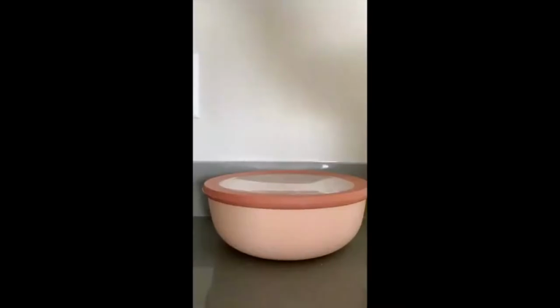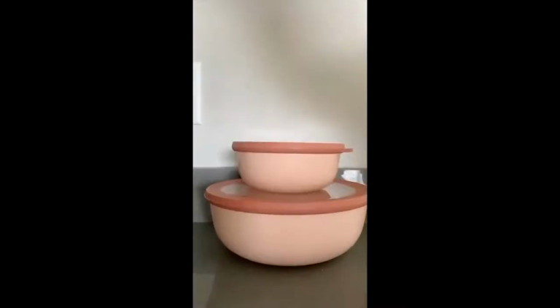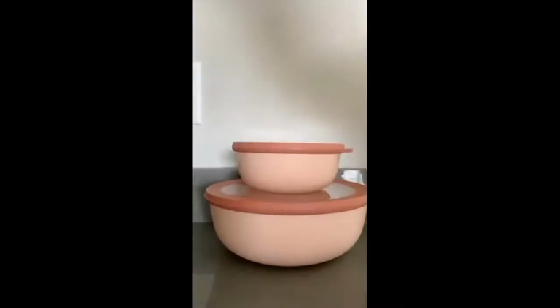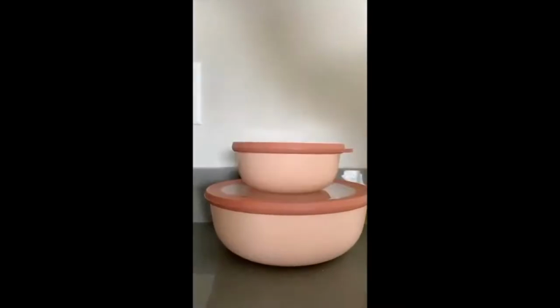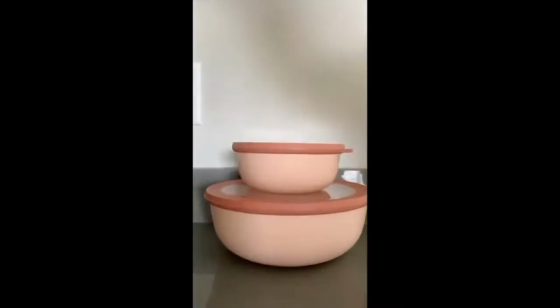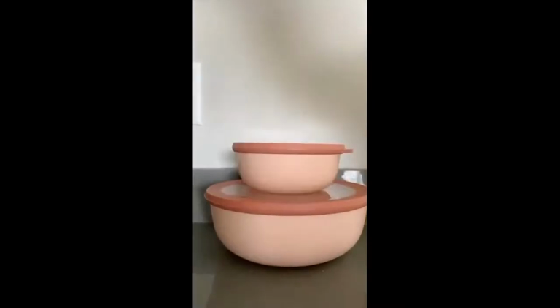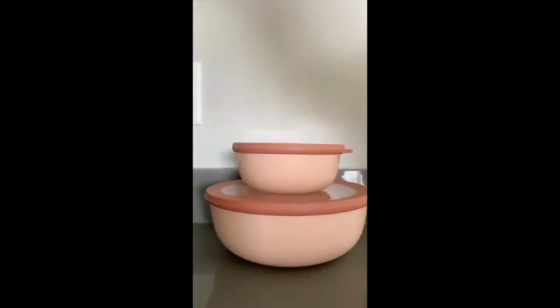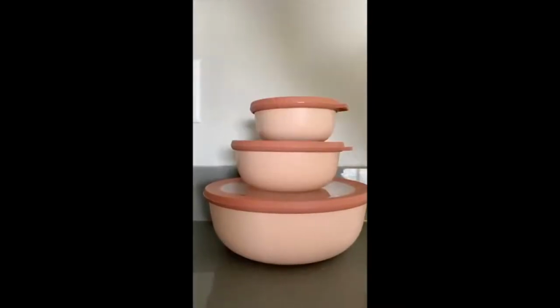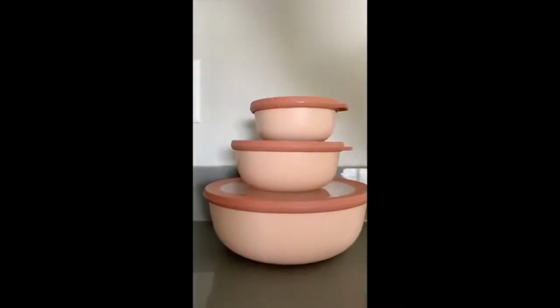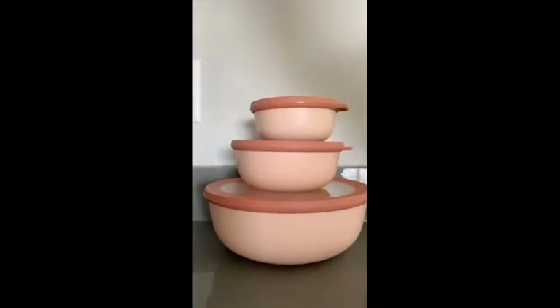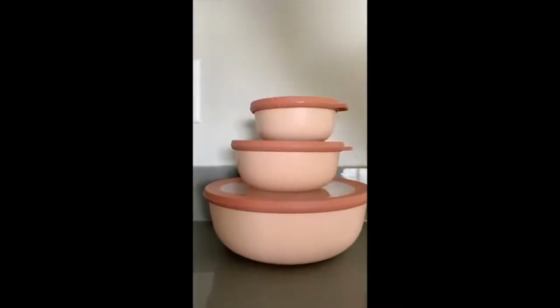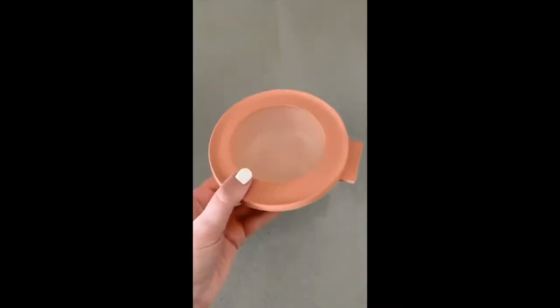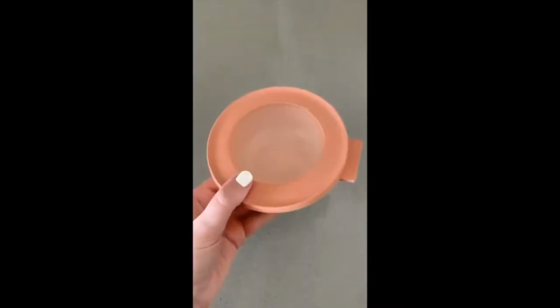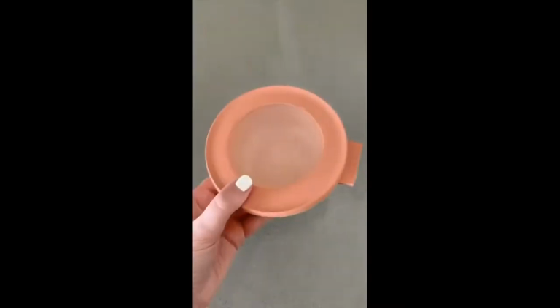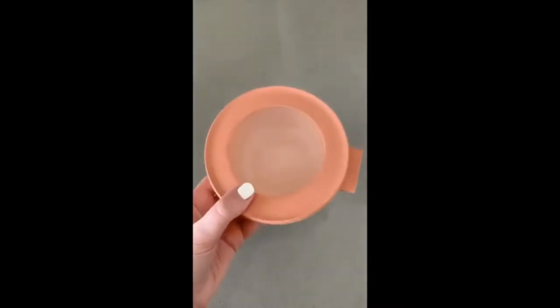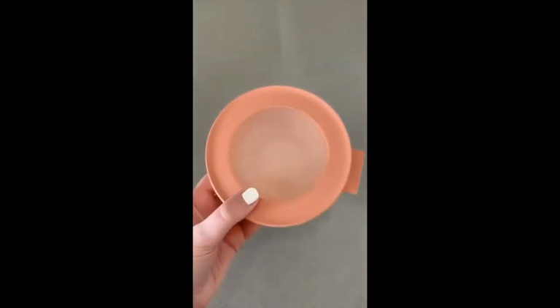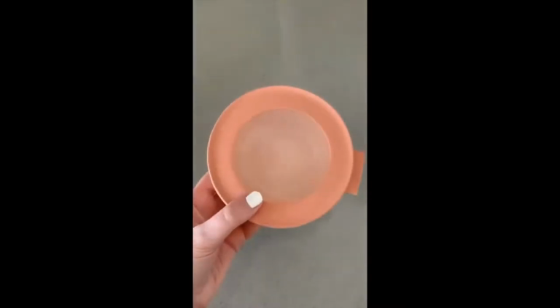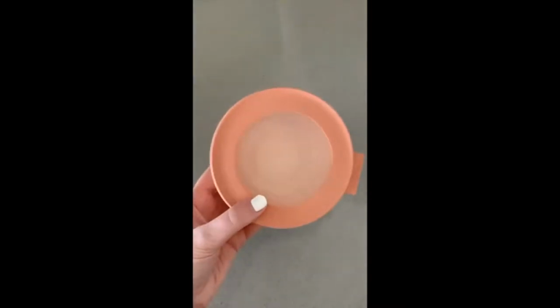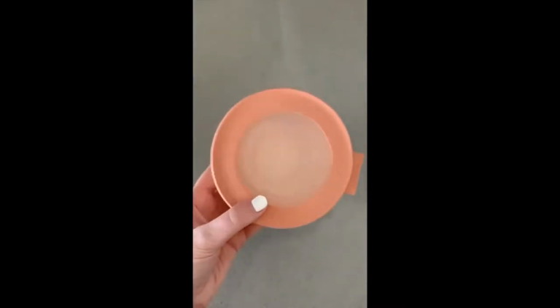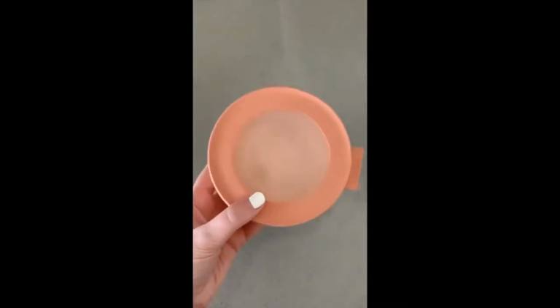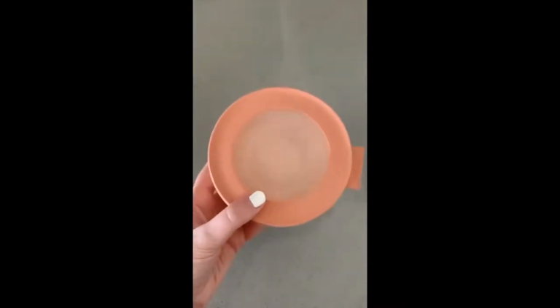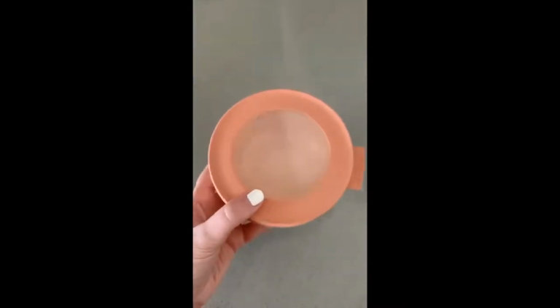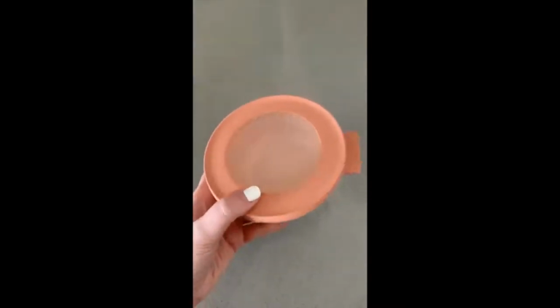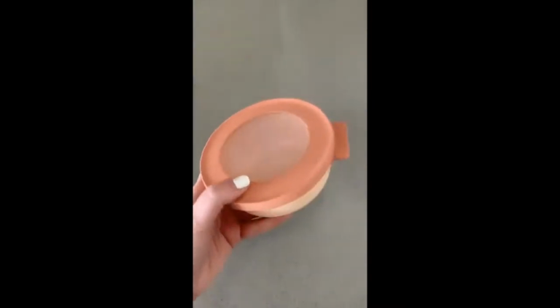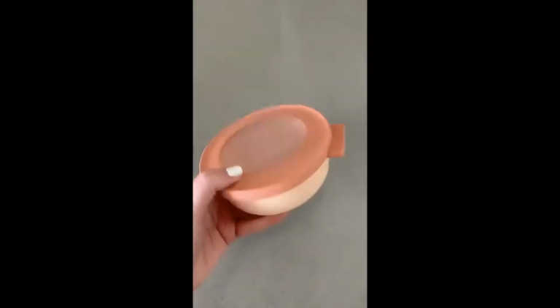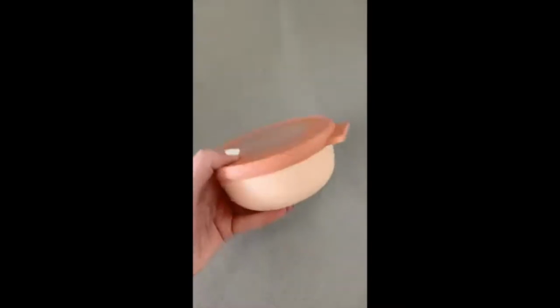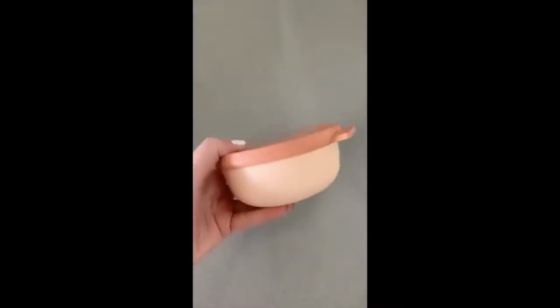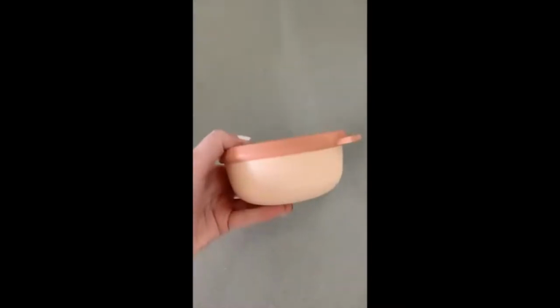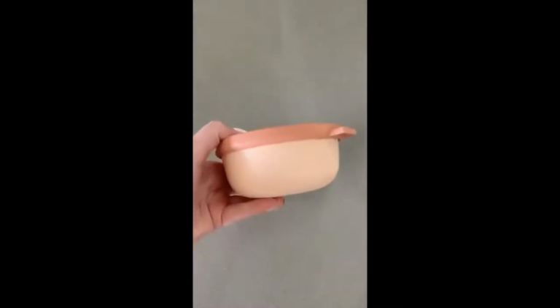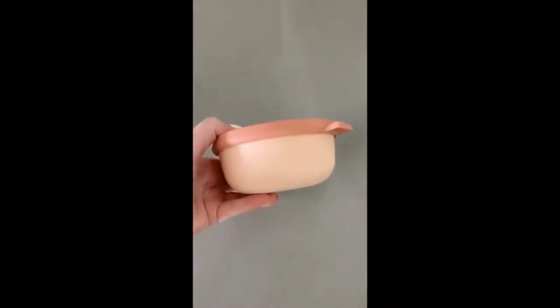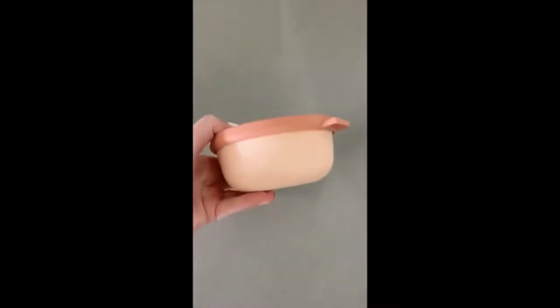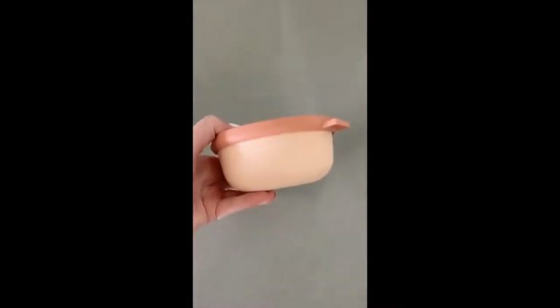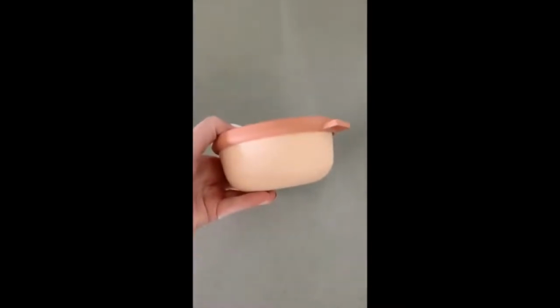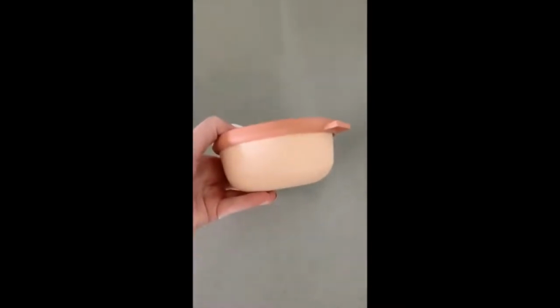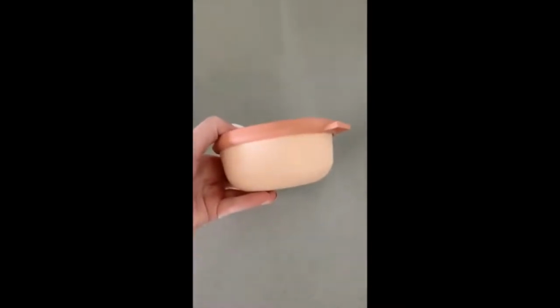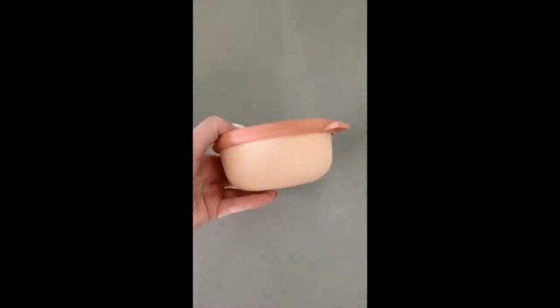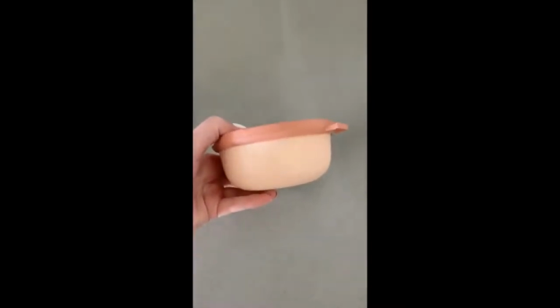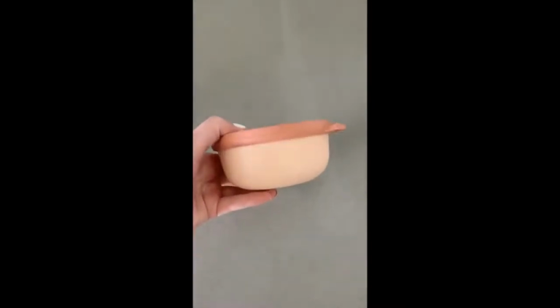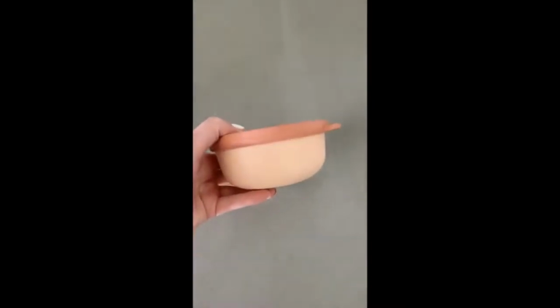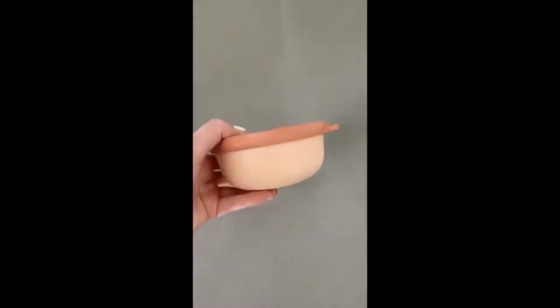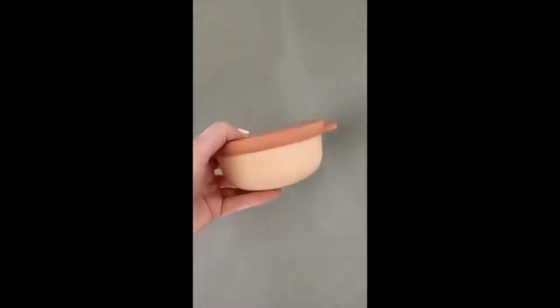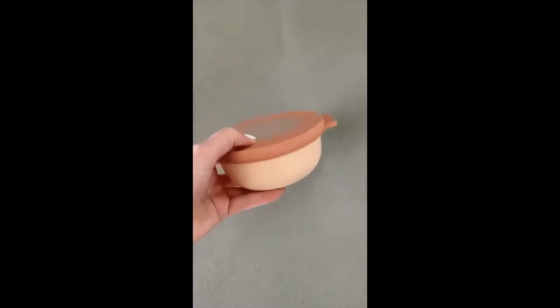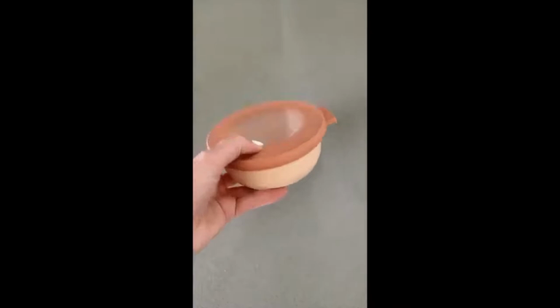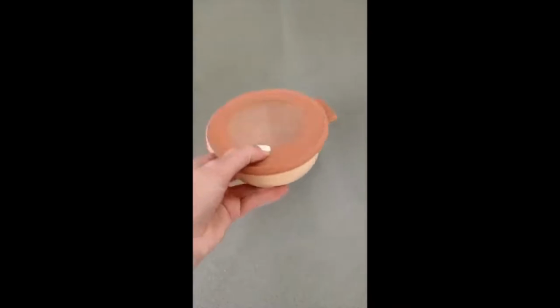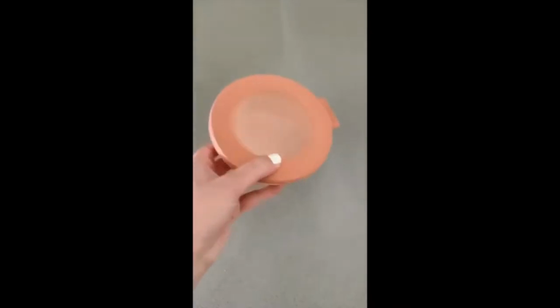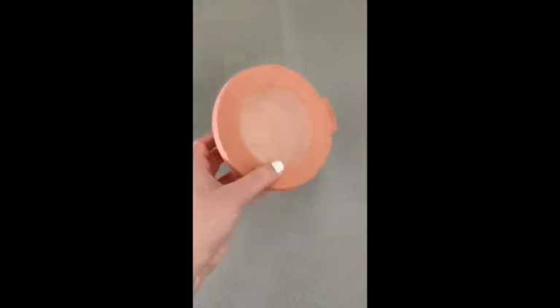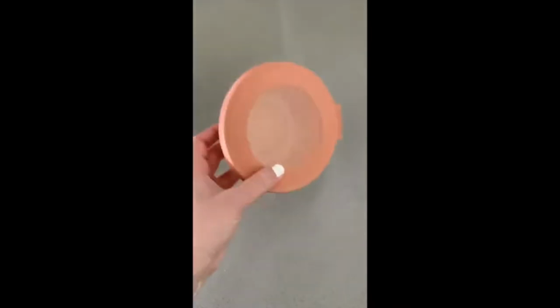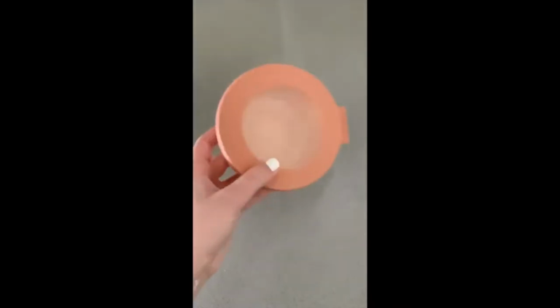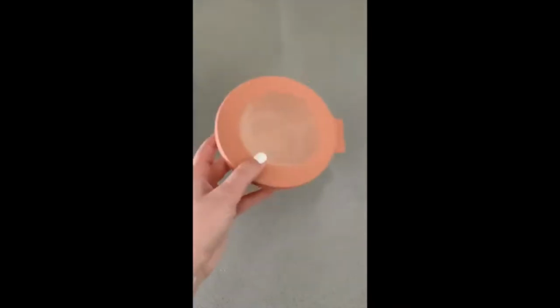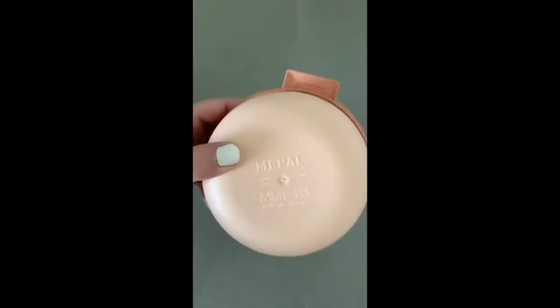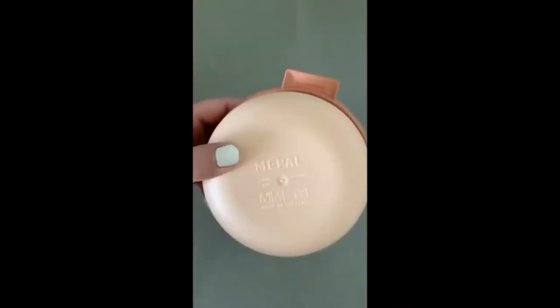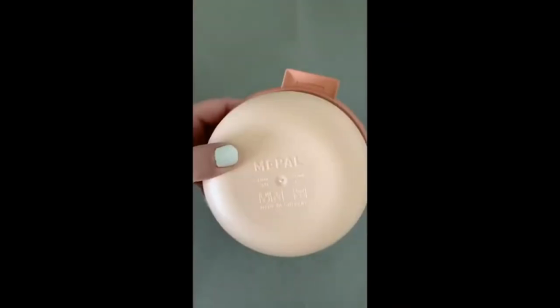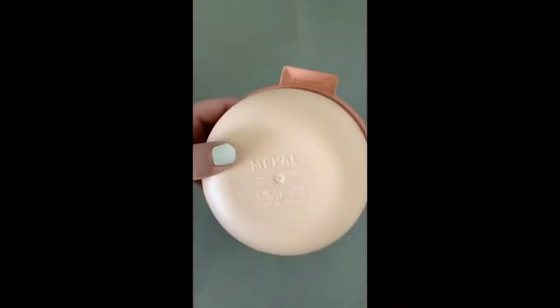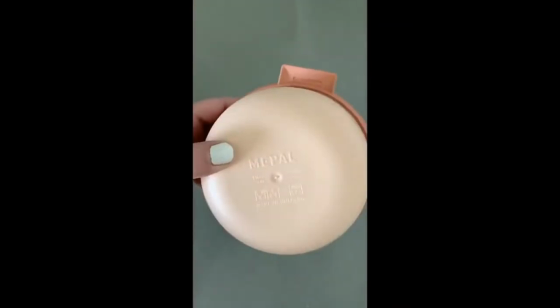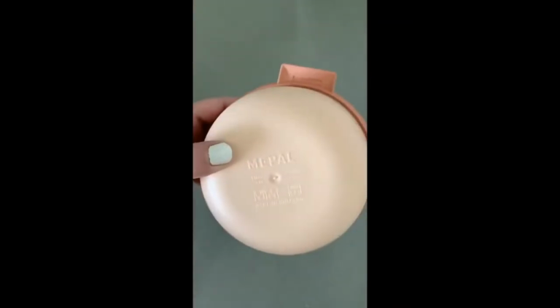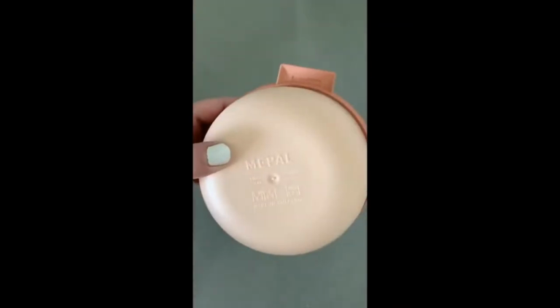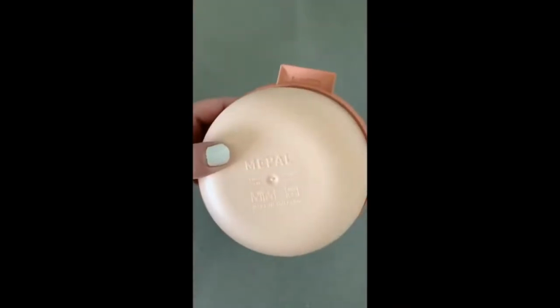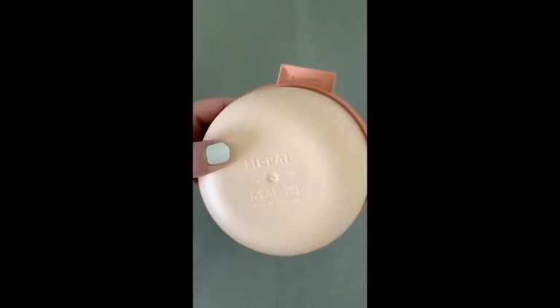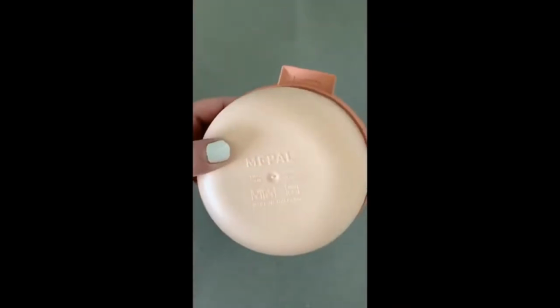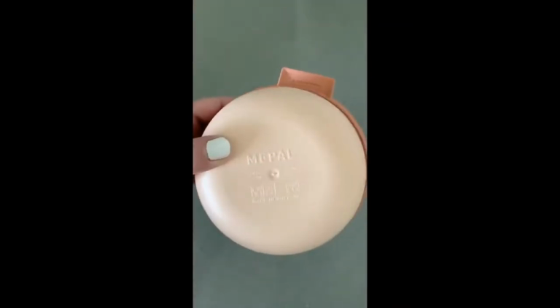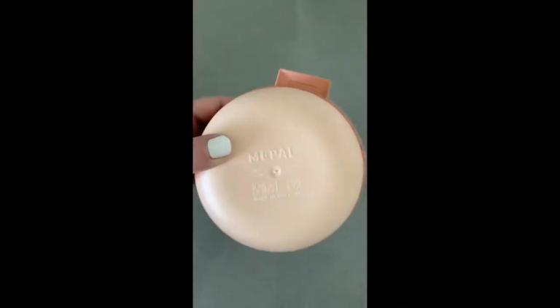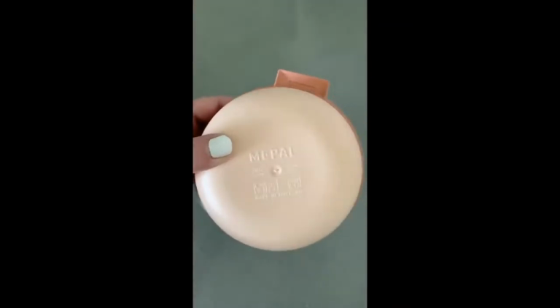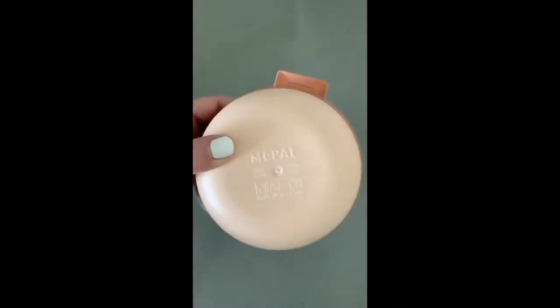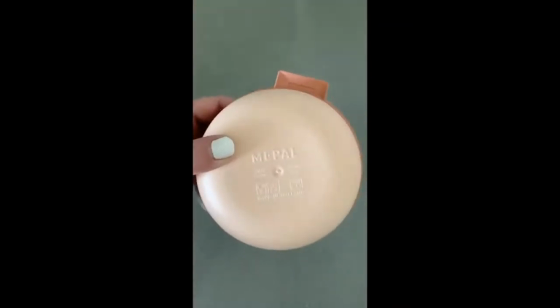First is this cute pink Tupperware — I use mine all the time. It's such good quality — microwave safe, dishwasher safe, and can be stored in the freezer.